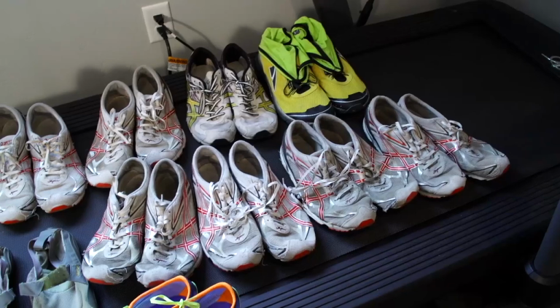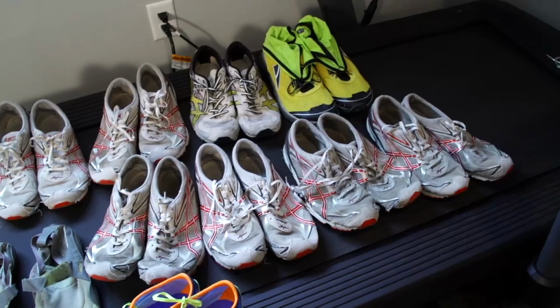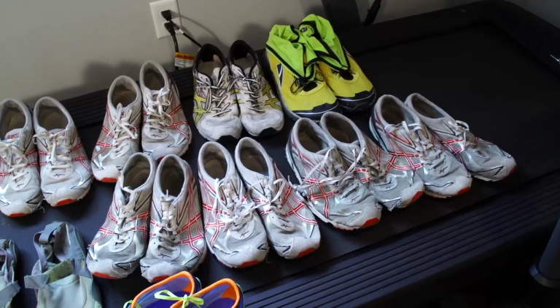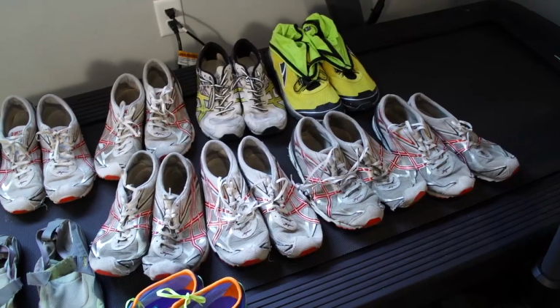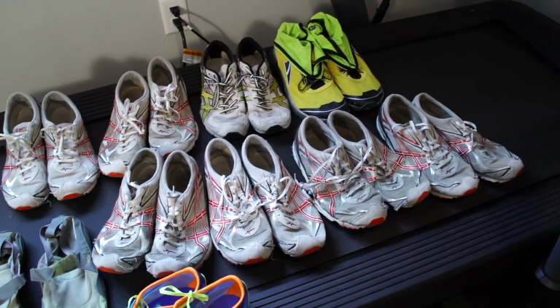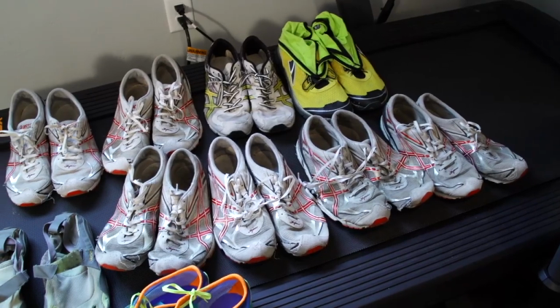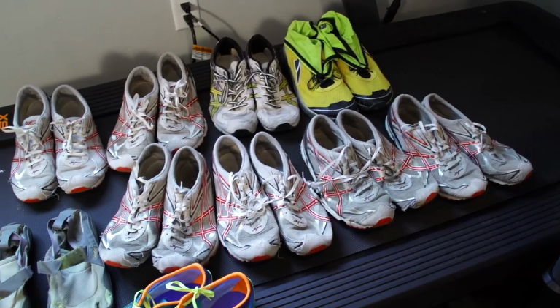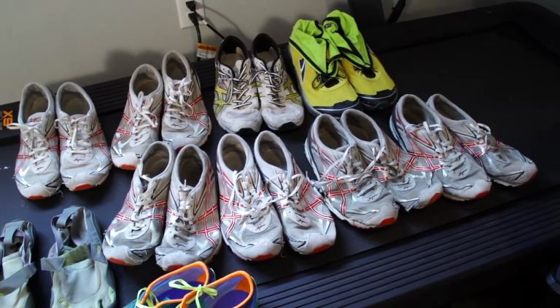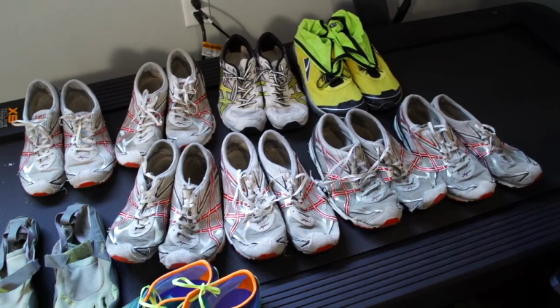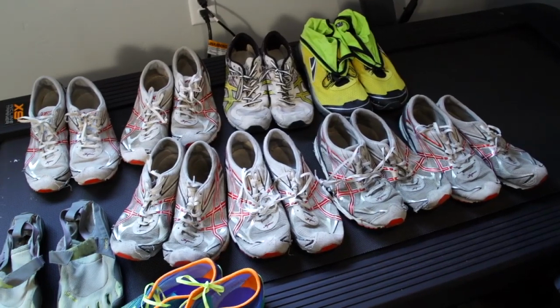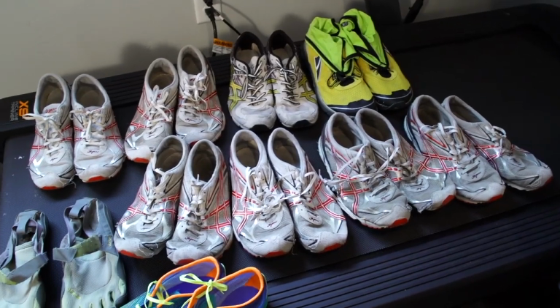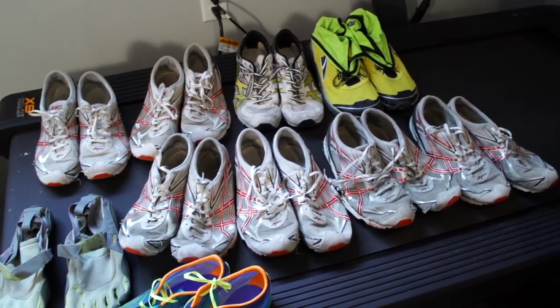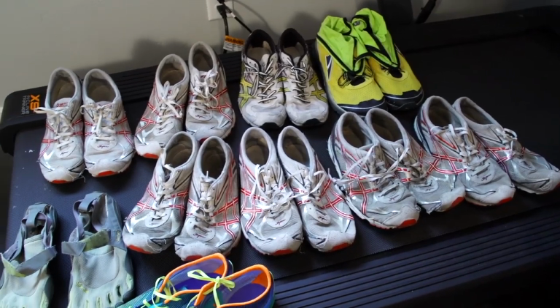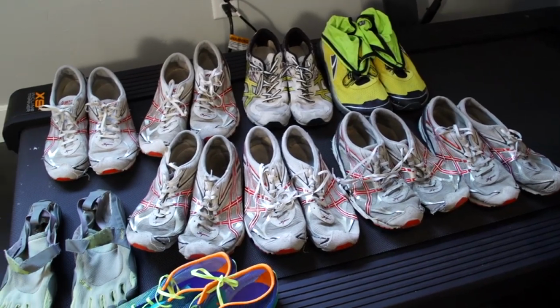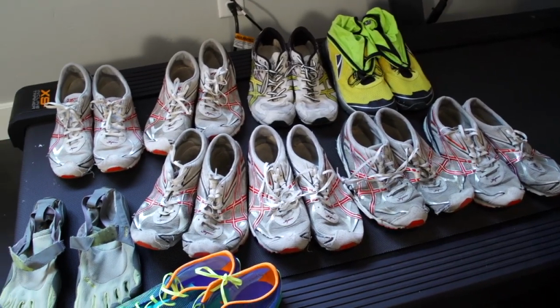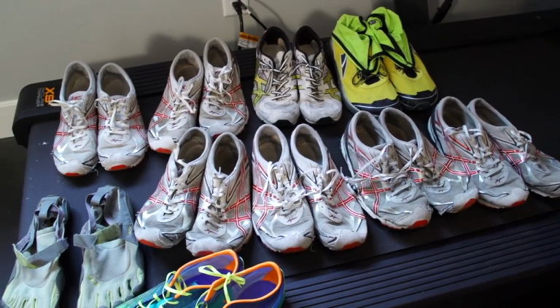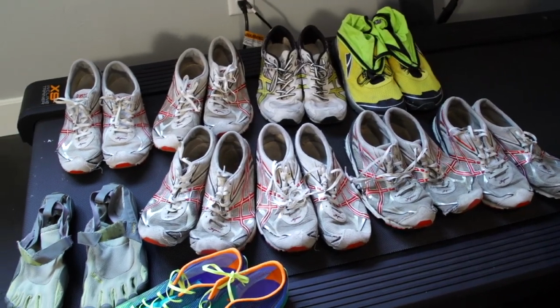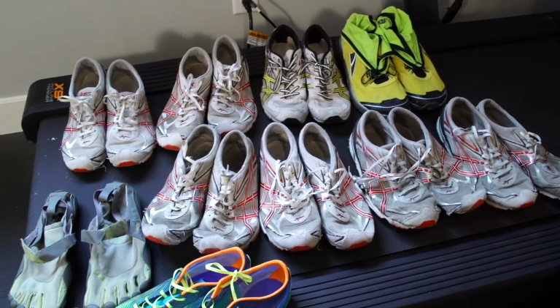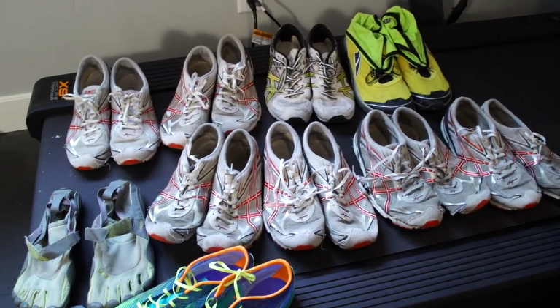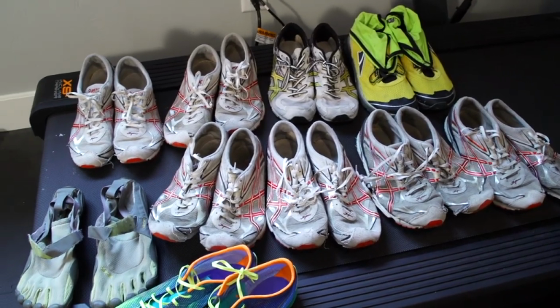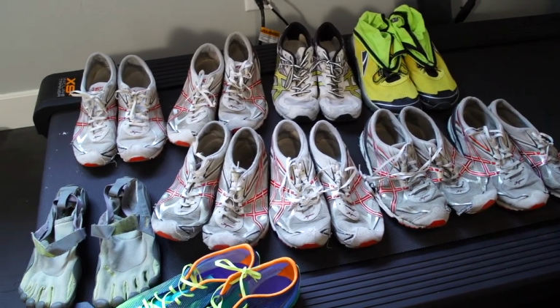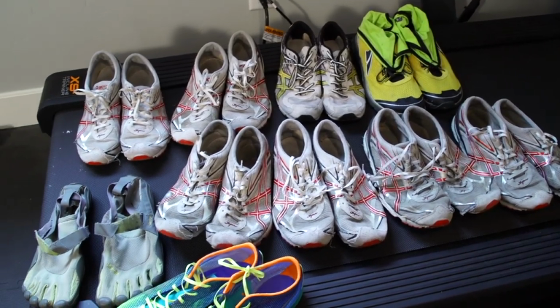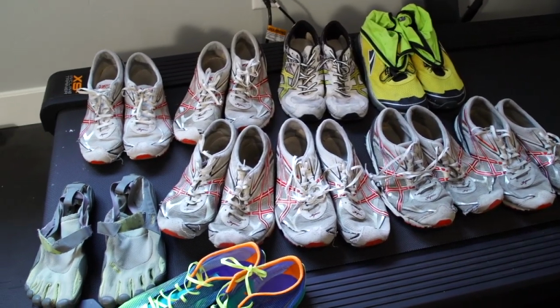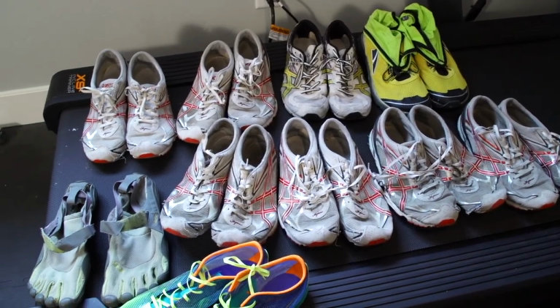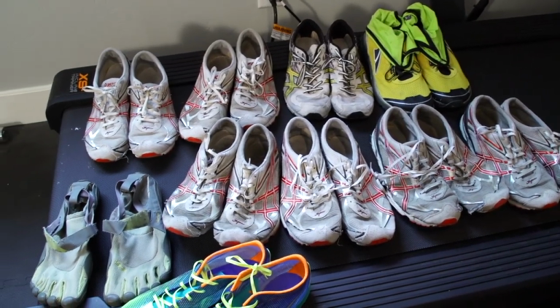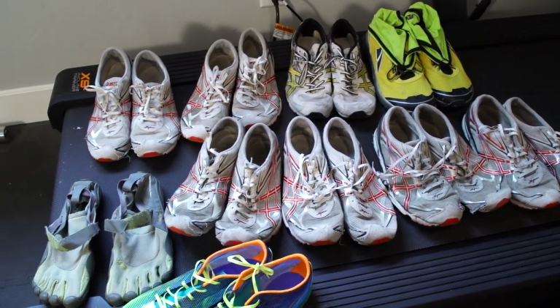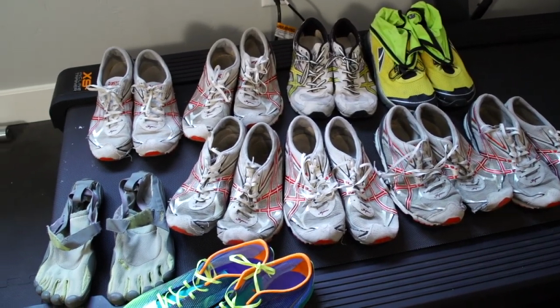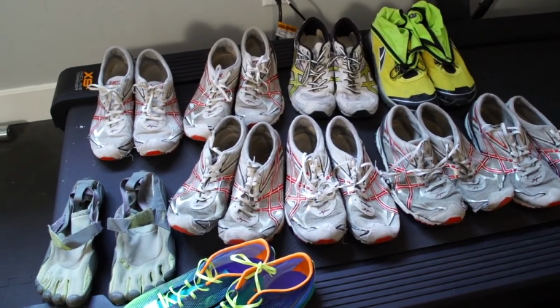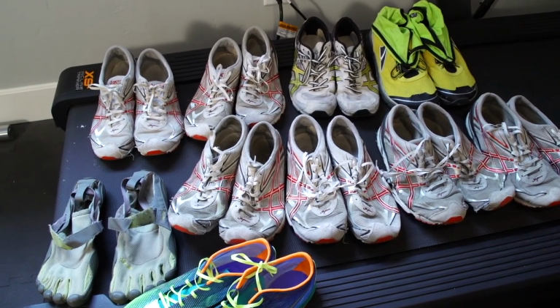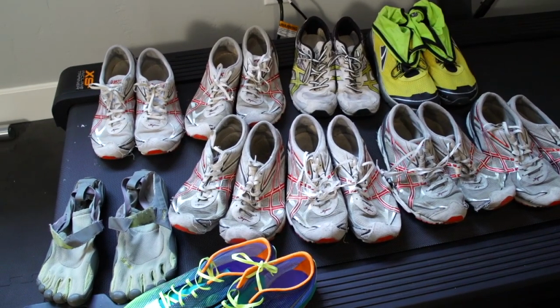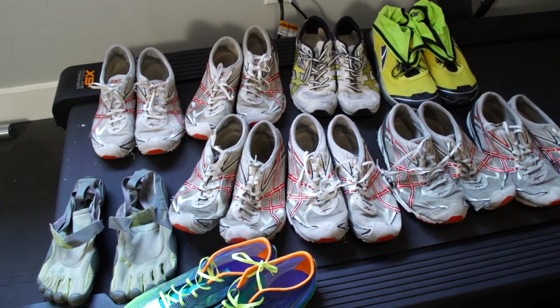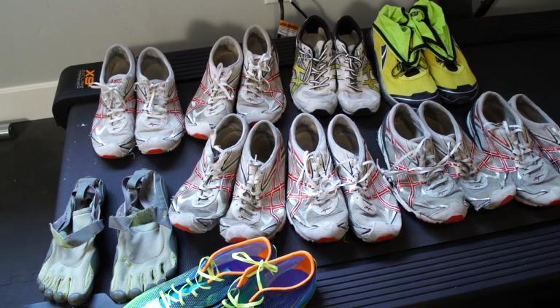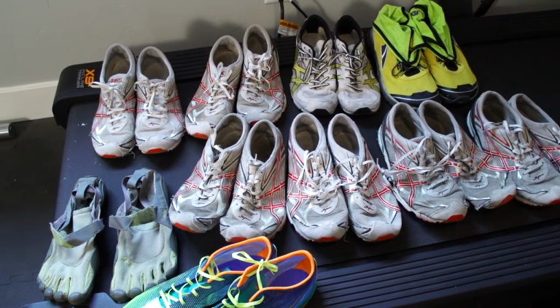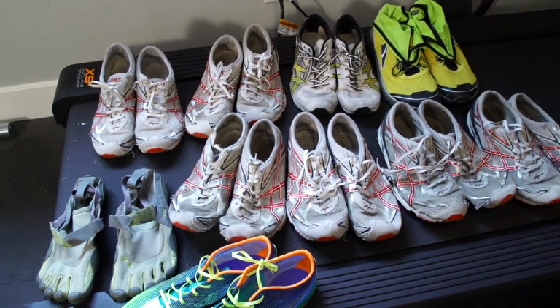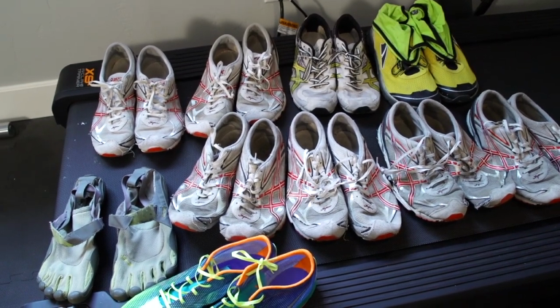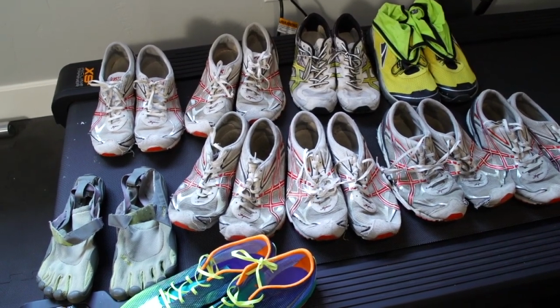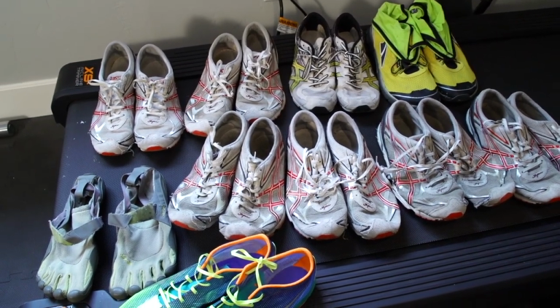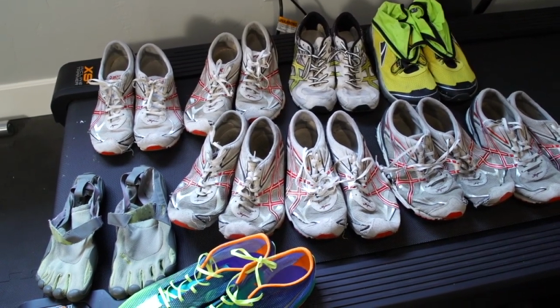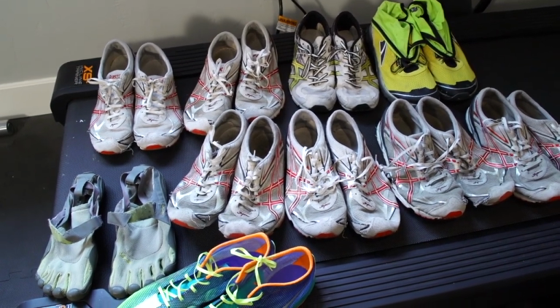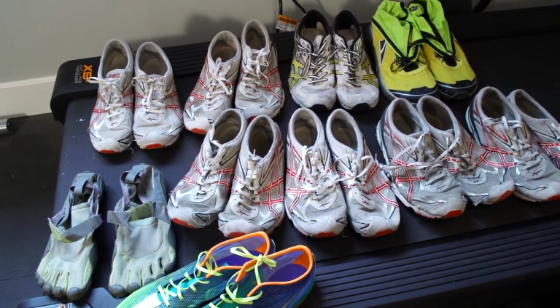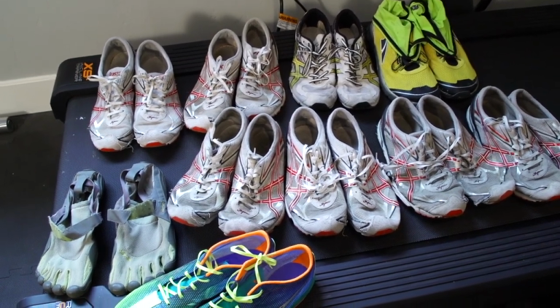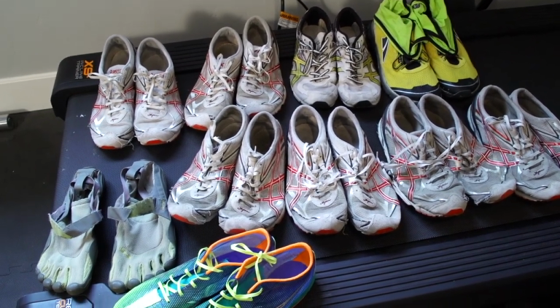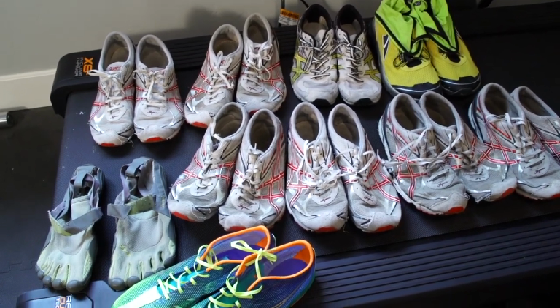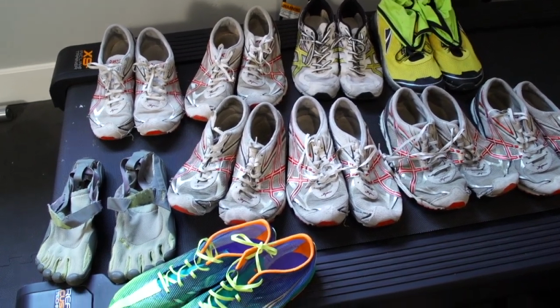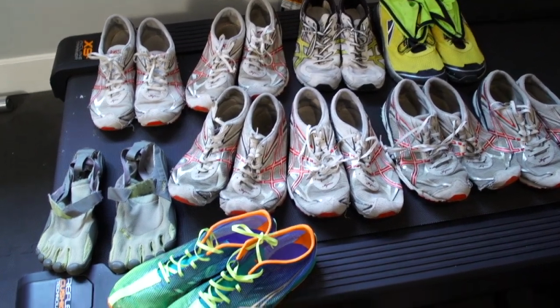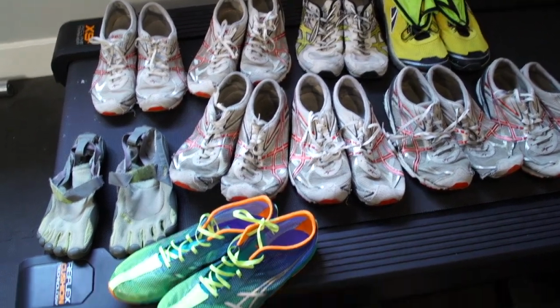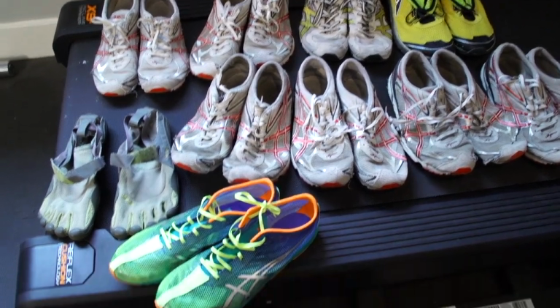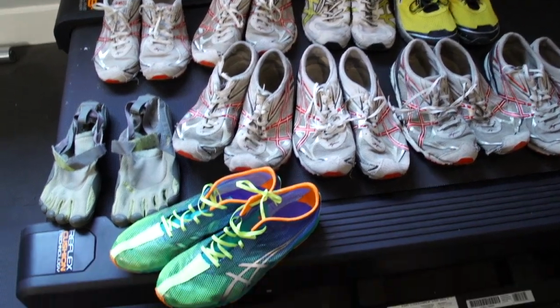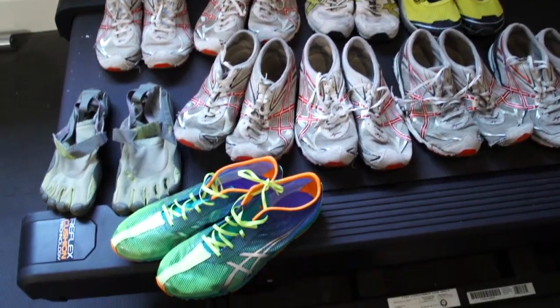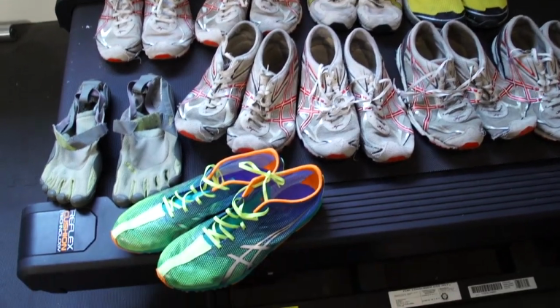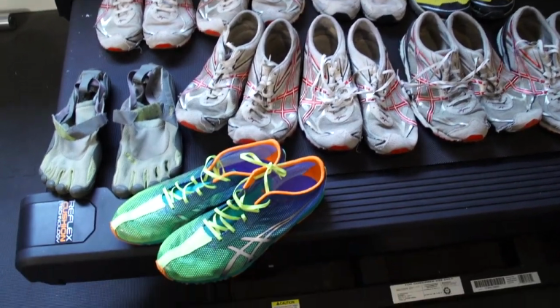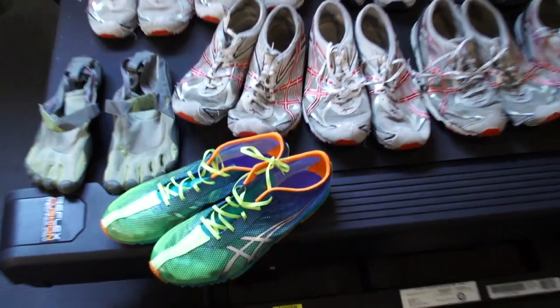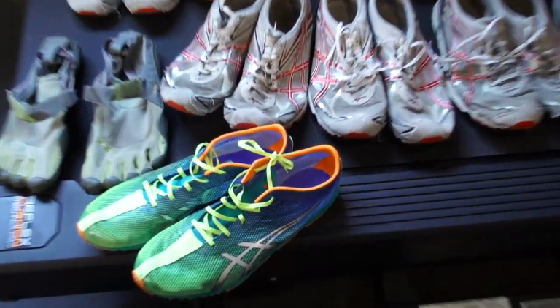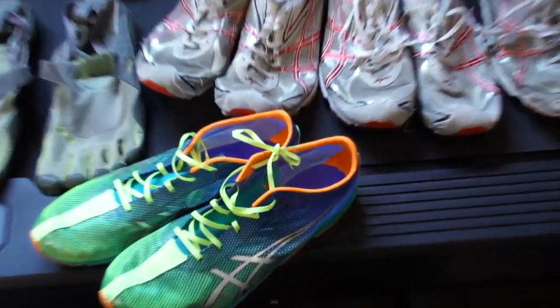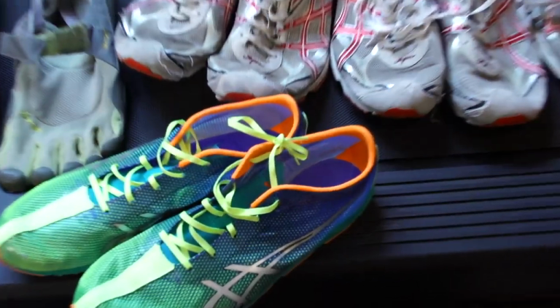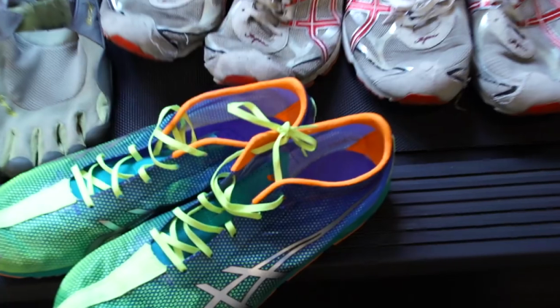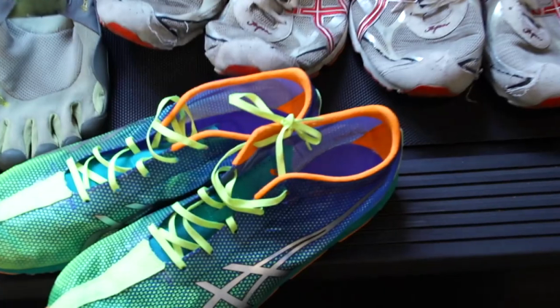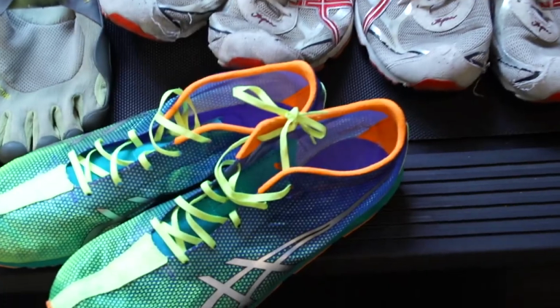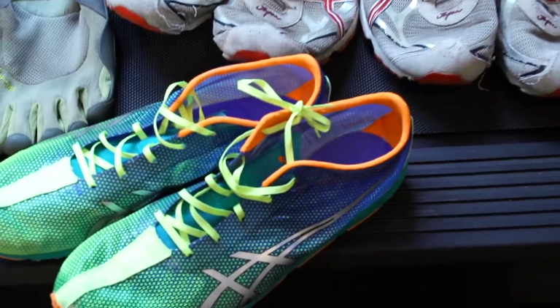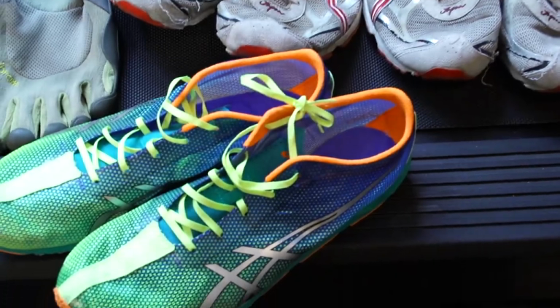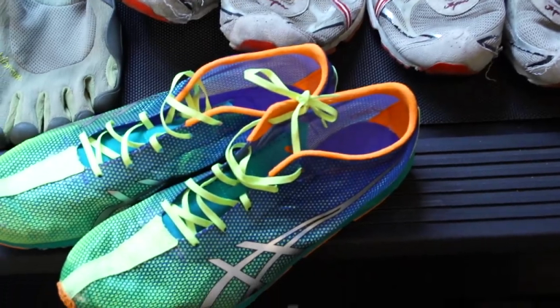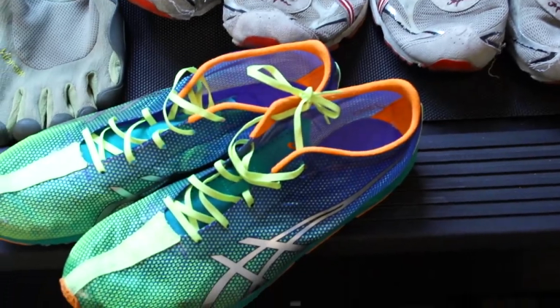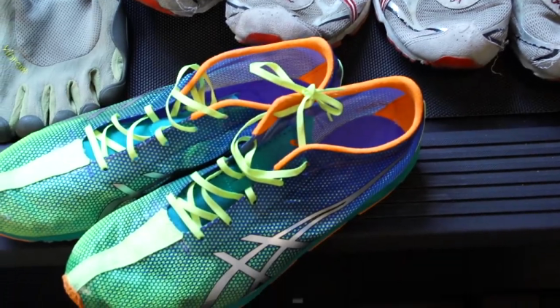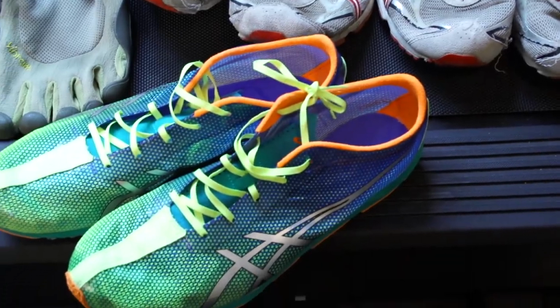There it is right there — every single pair of running shoes I've ever owned. Today I'm going to be reviewing the ASIC Piranha SP5s.